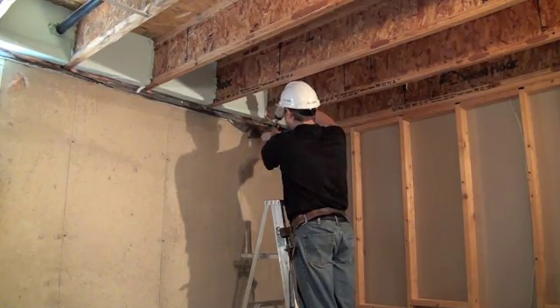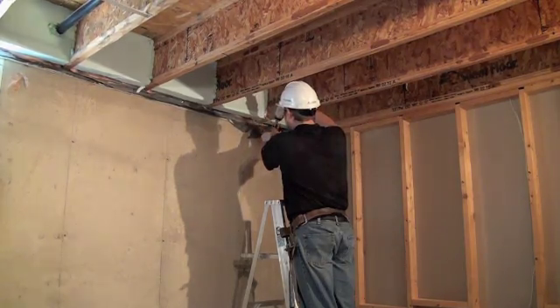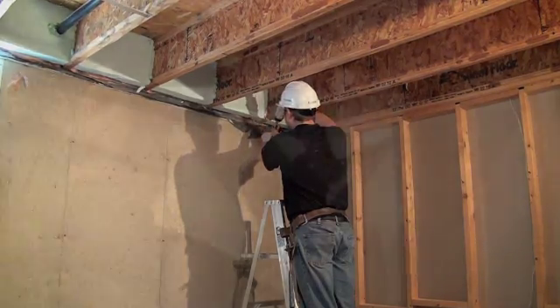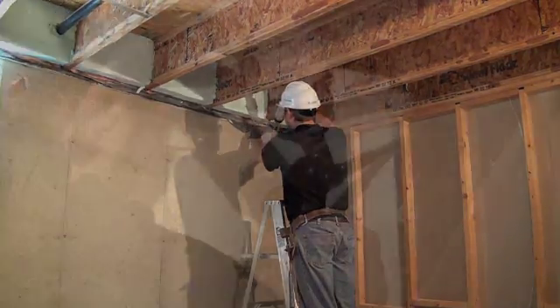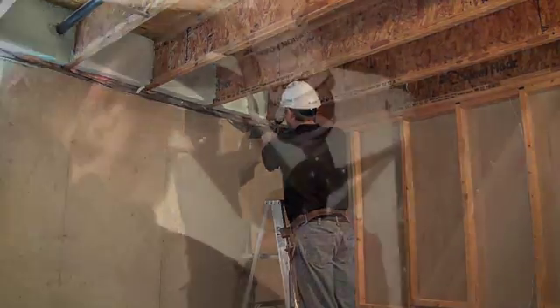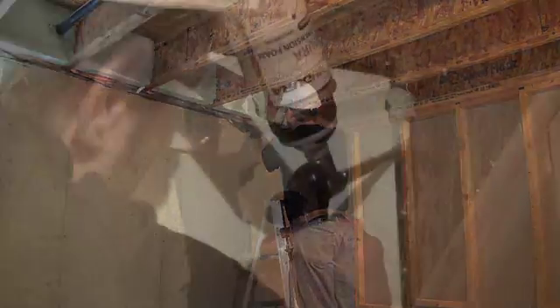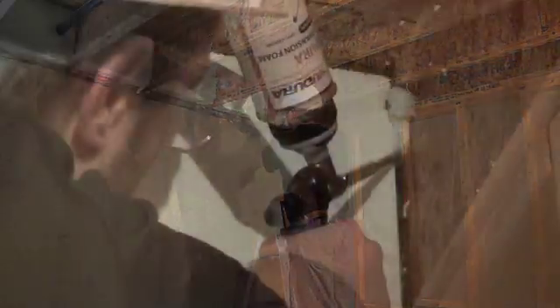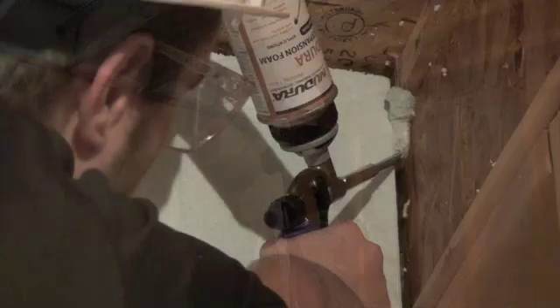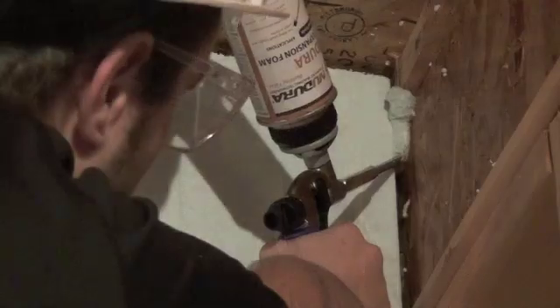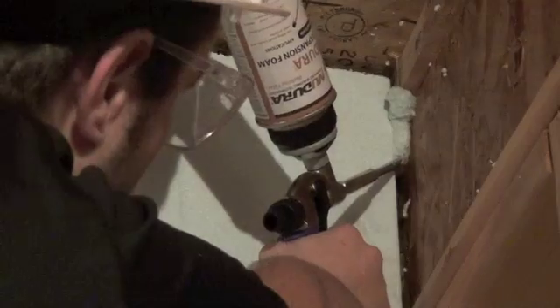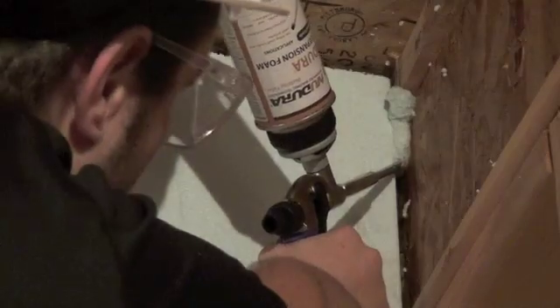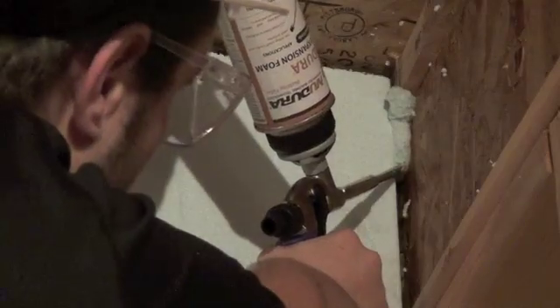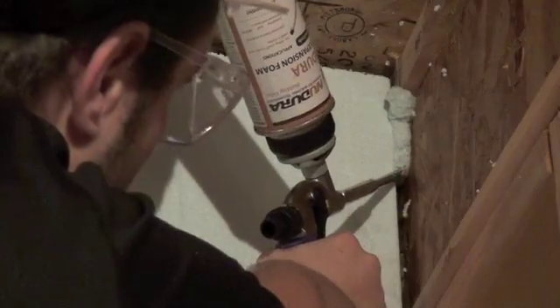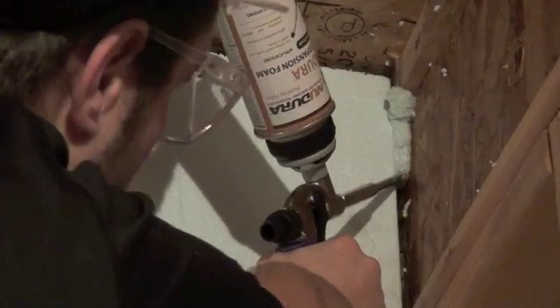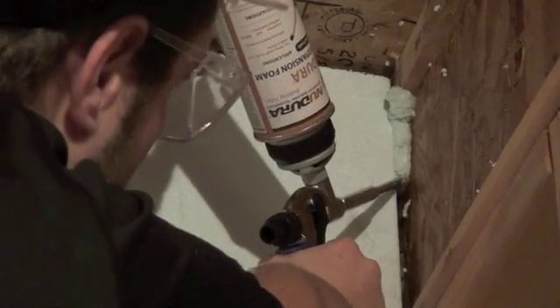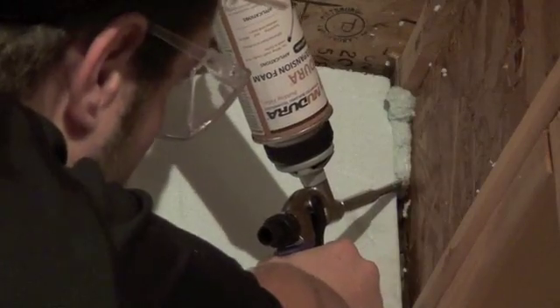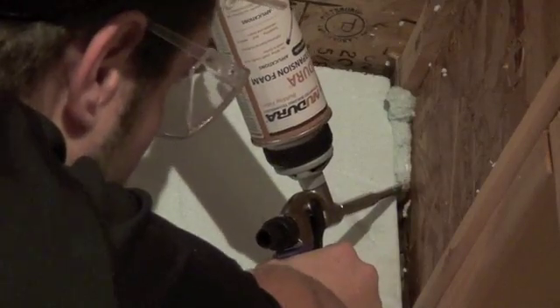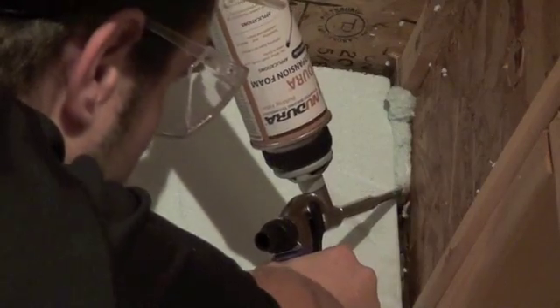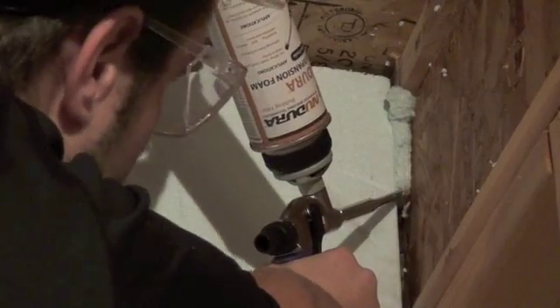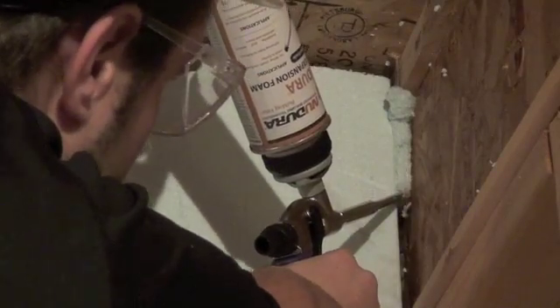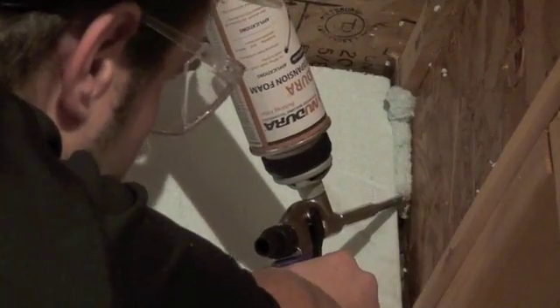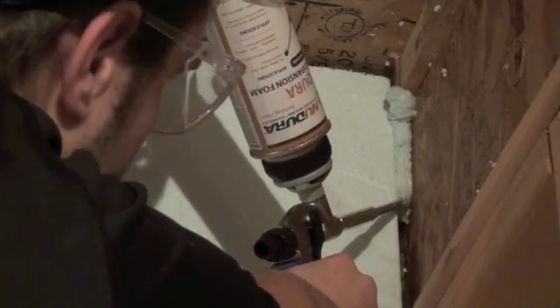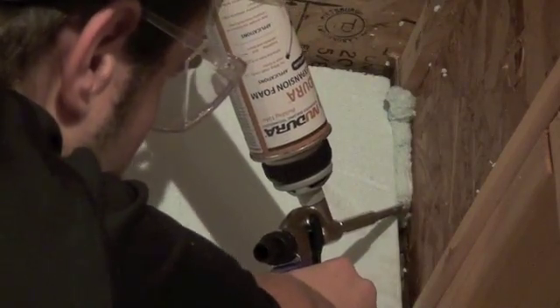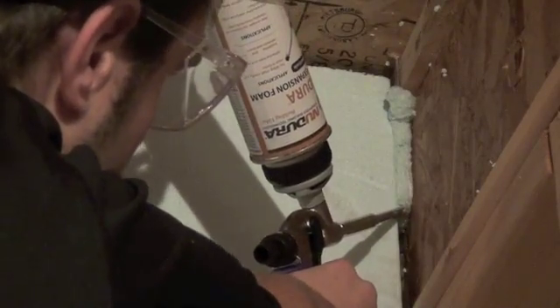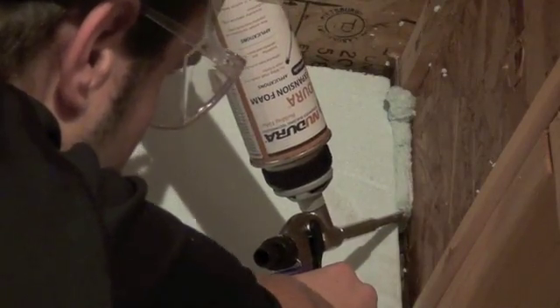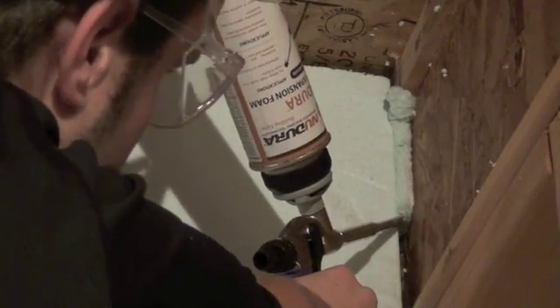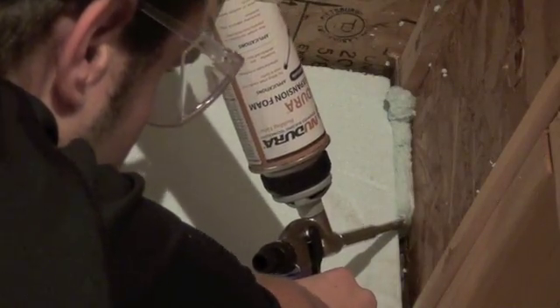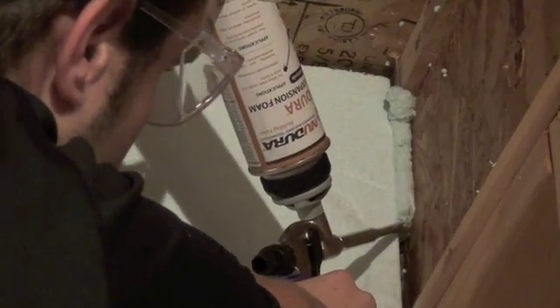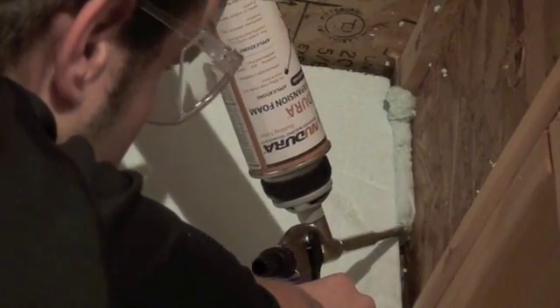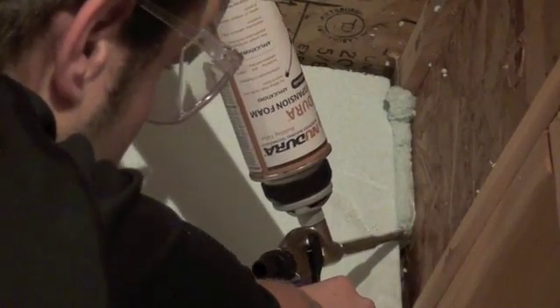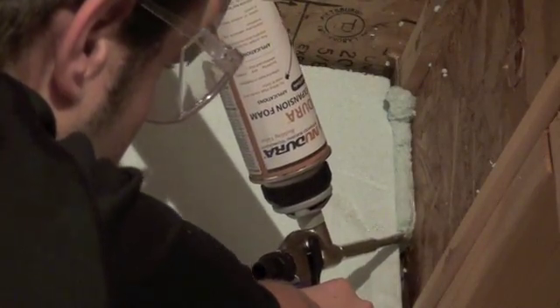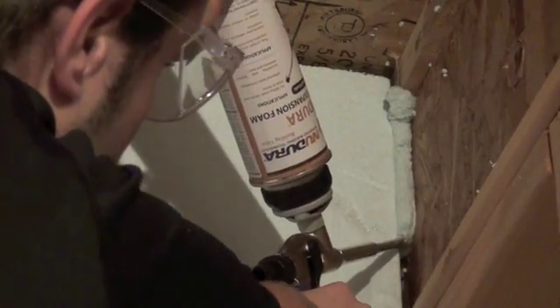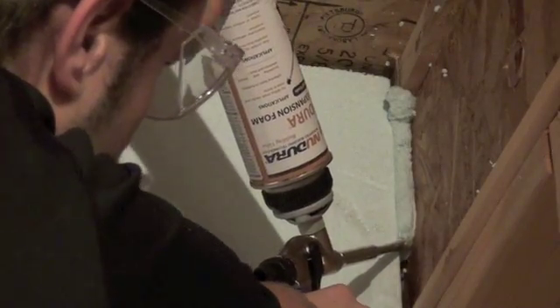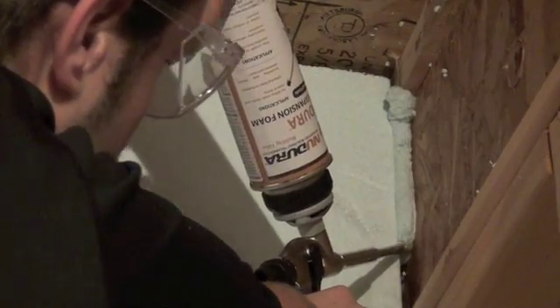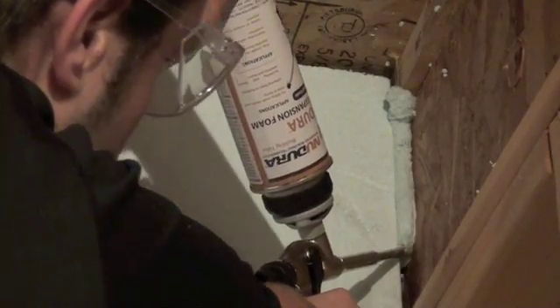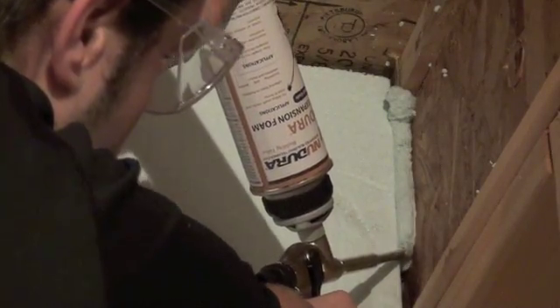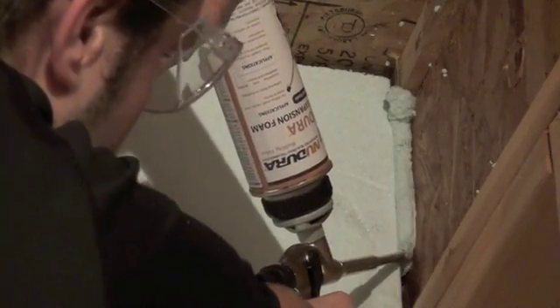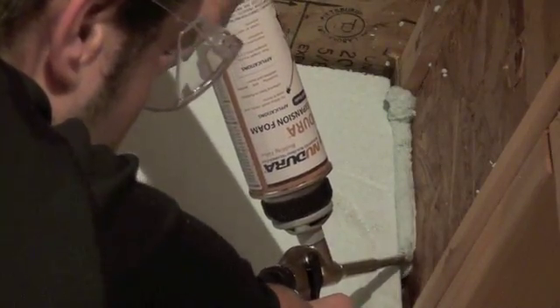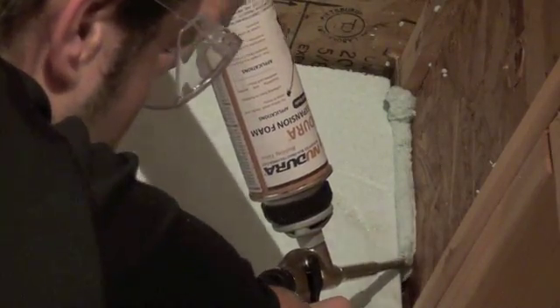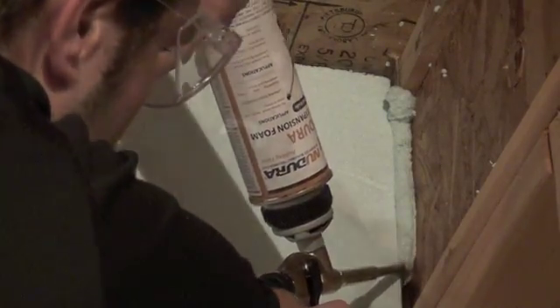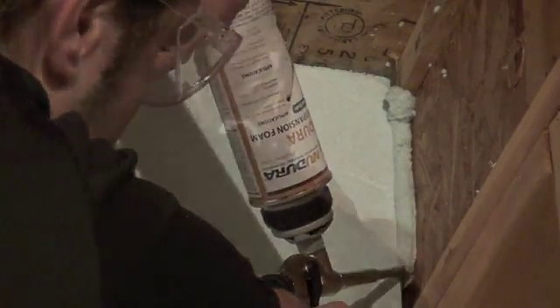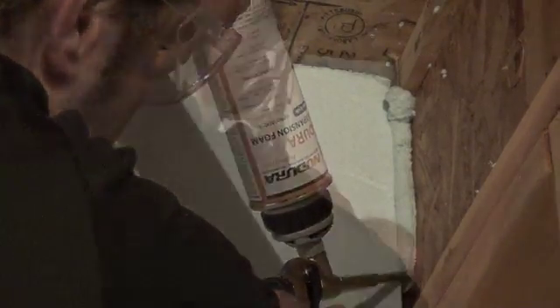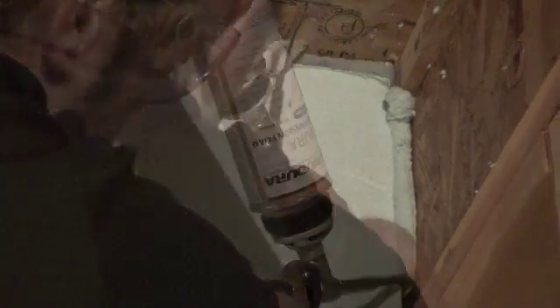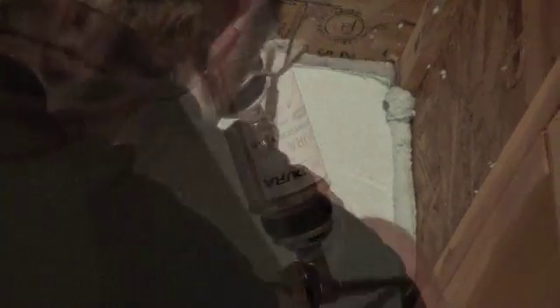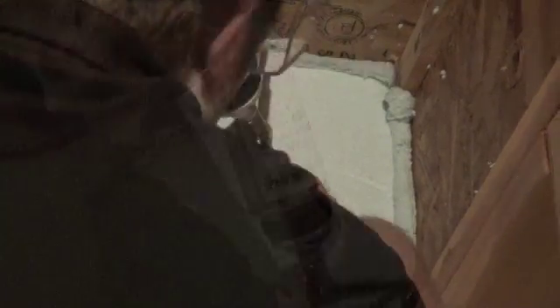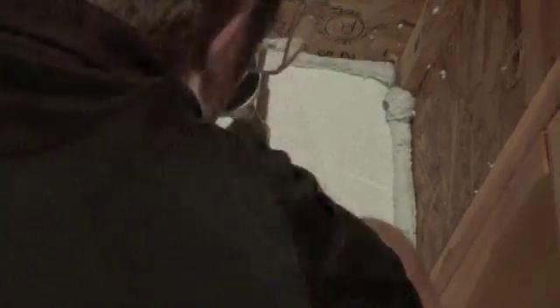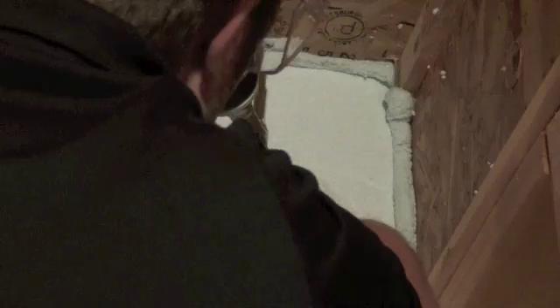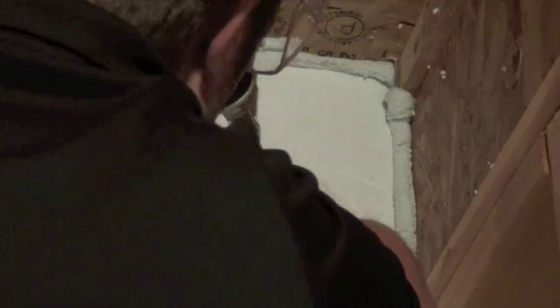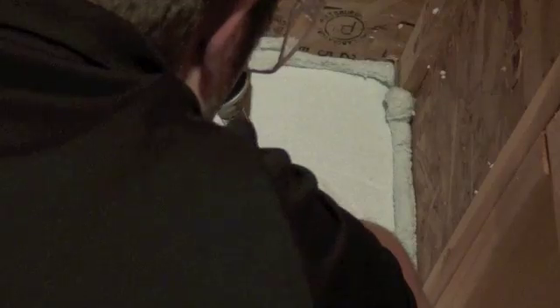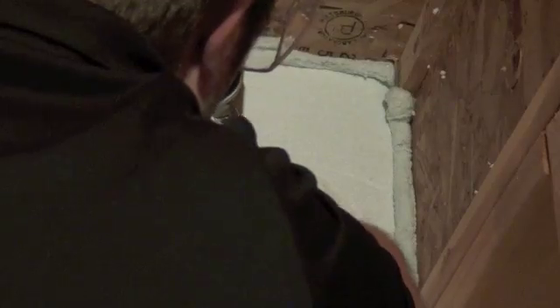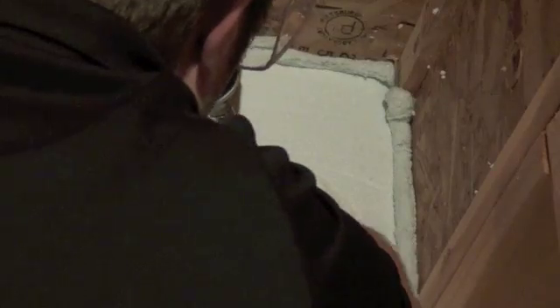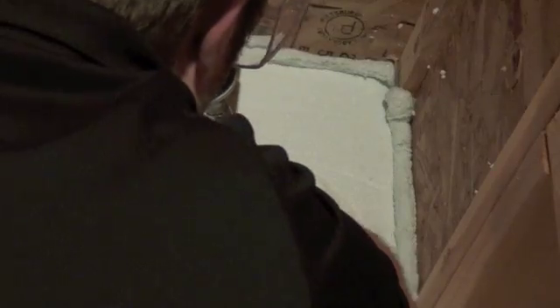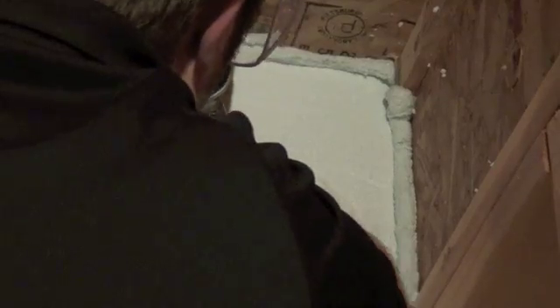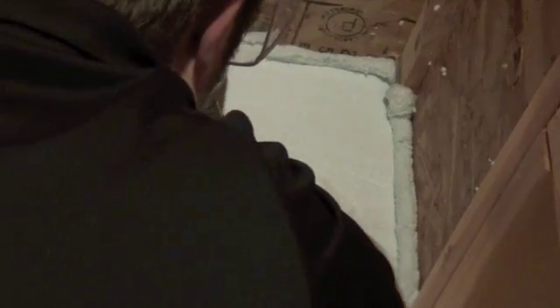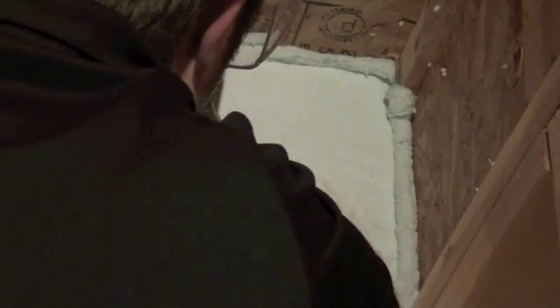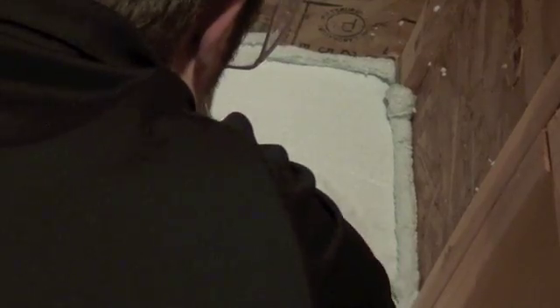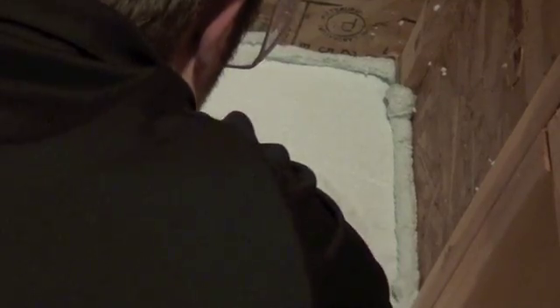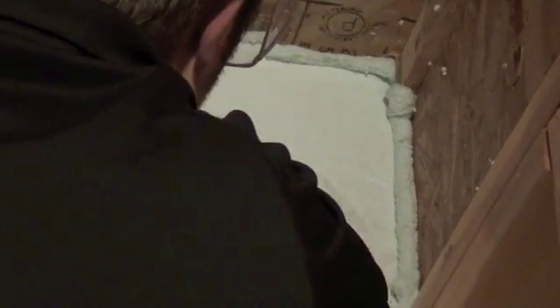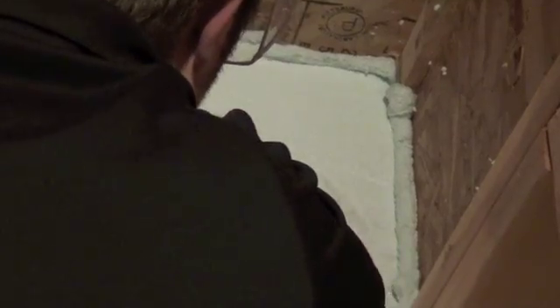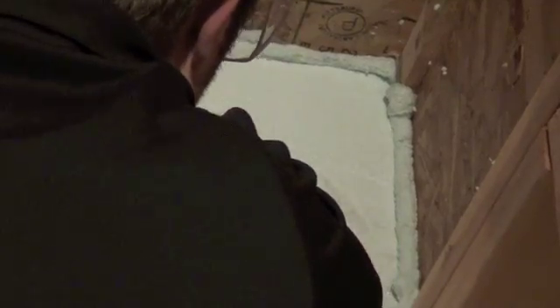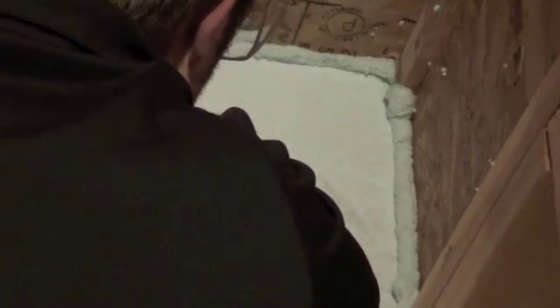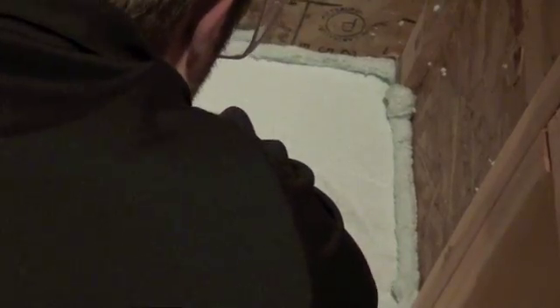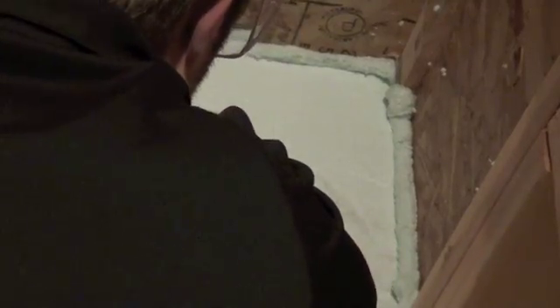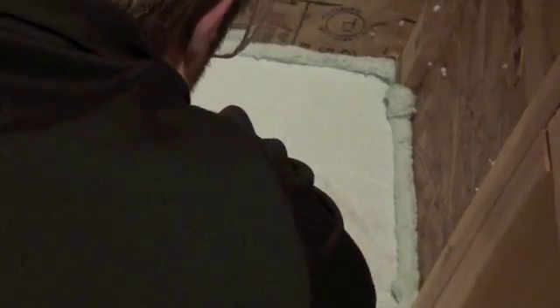Depending upon the ceiling height, notching the Nudura panel to fit around the floor joists is also an option.